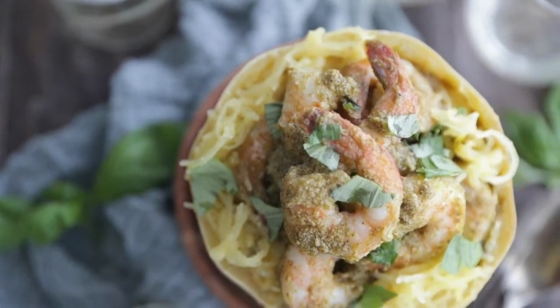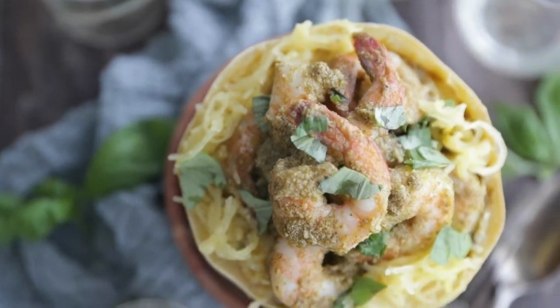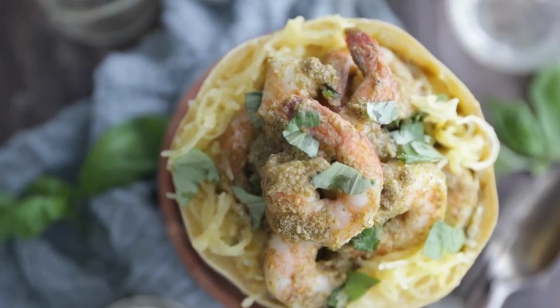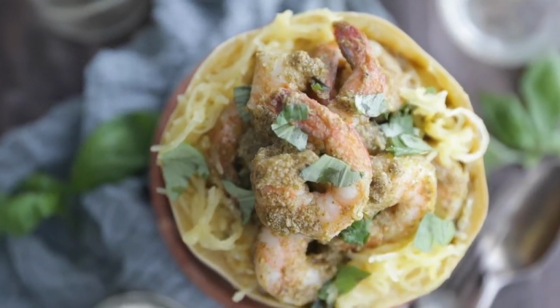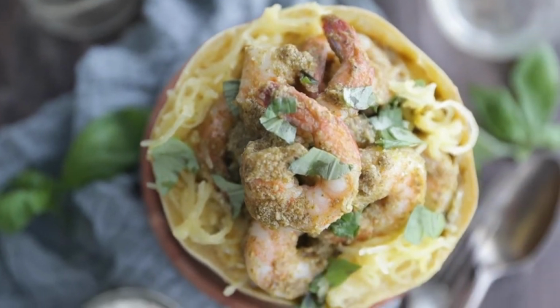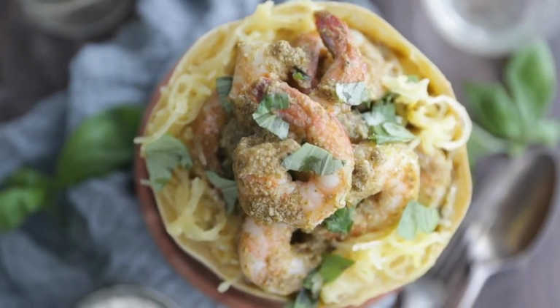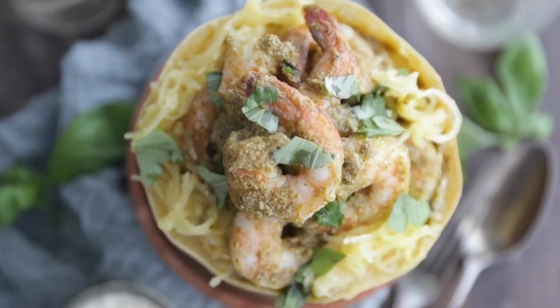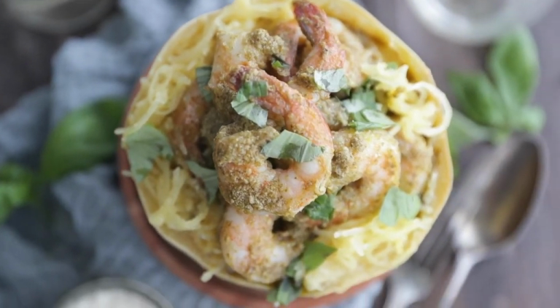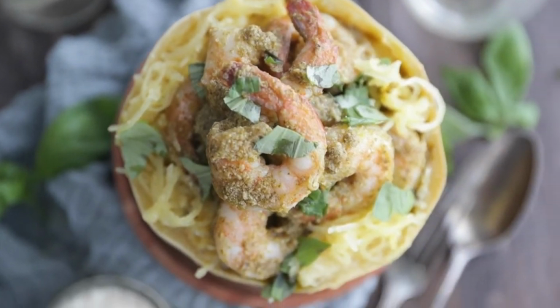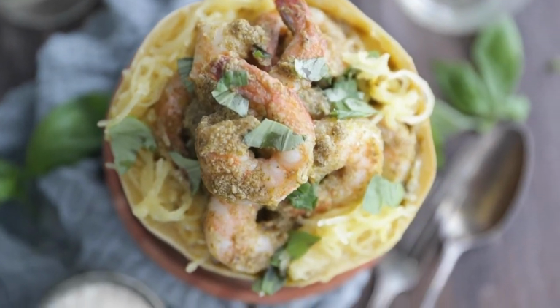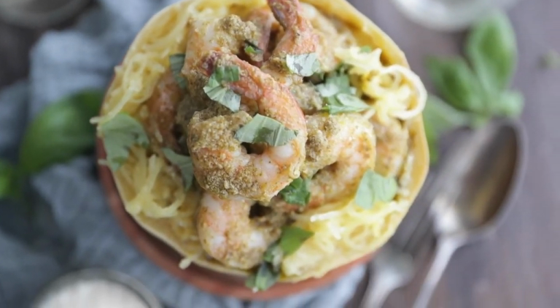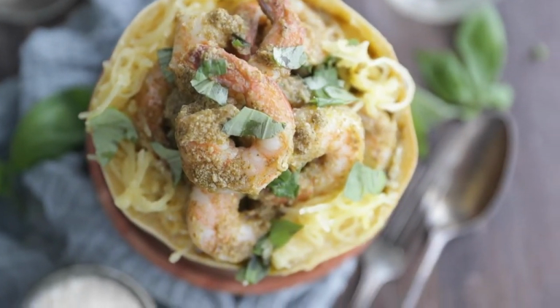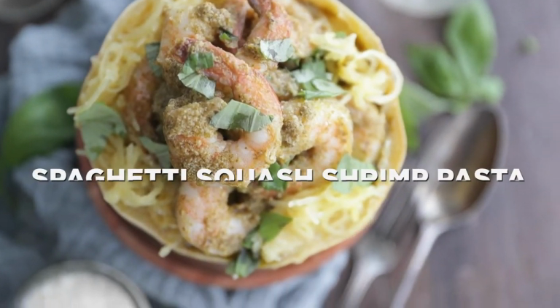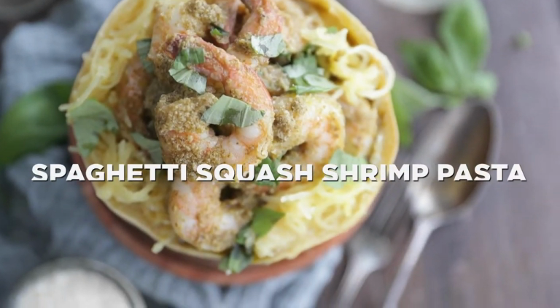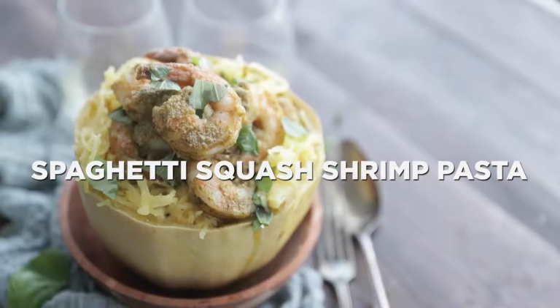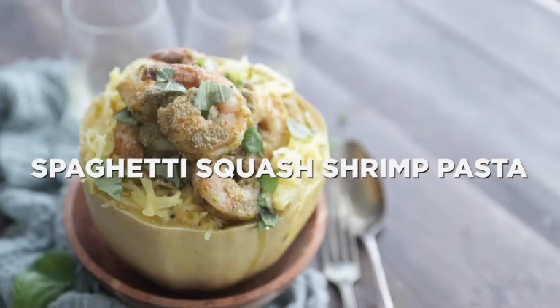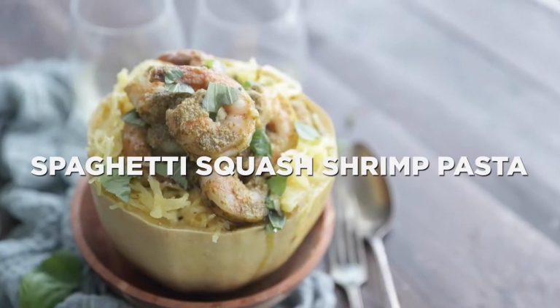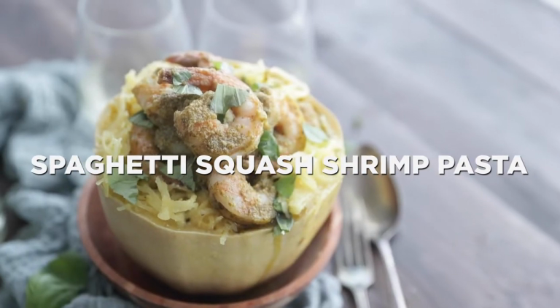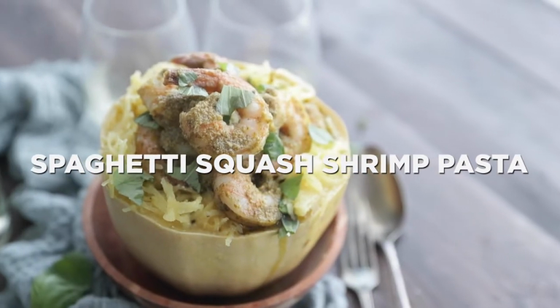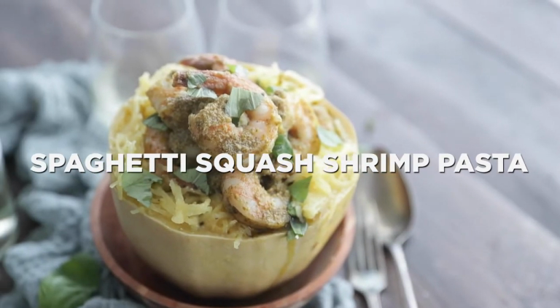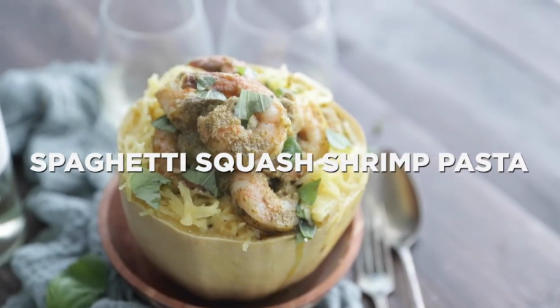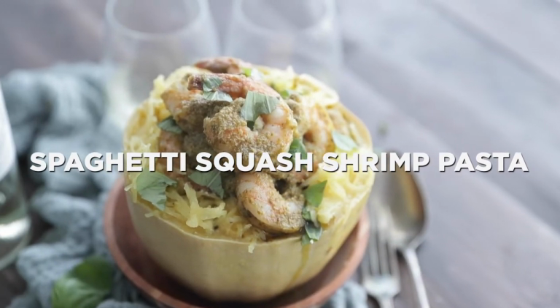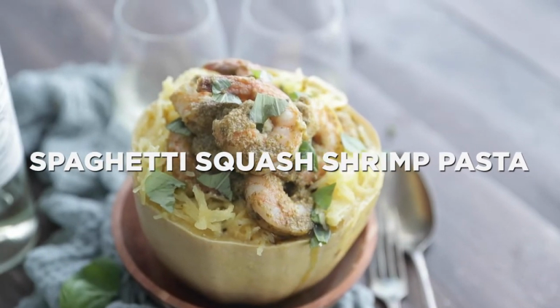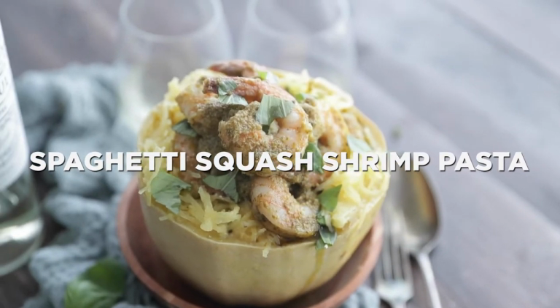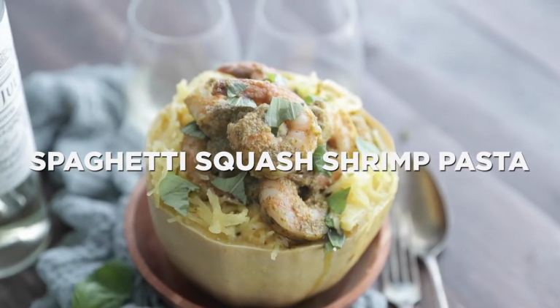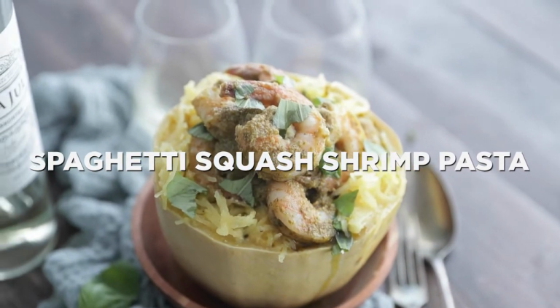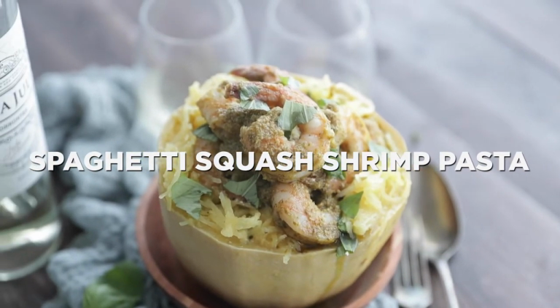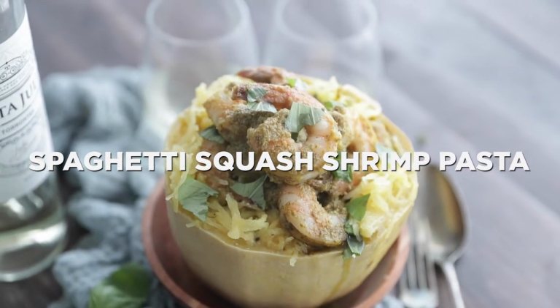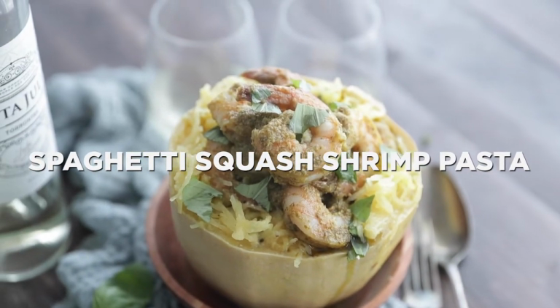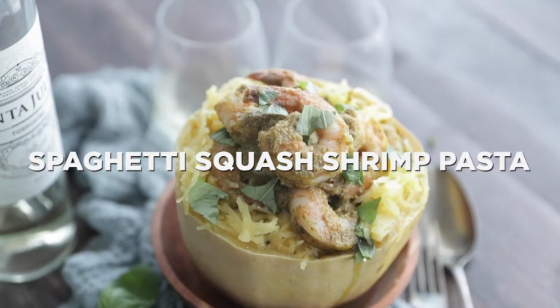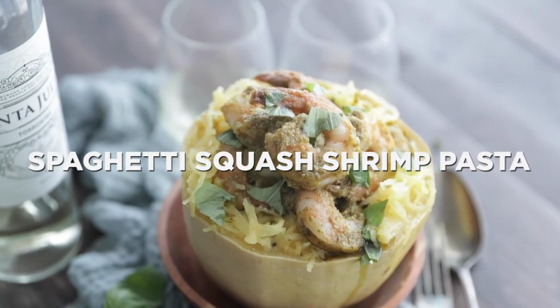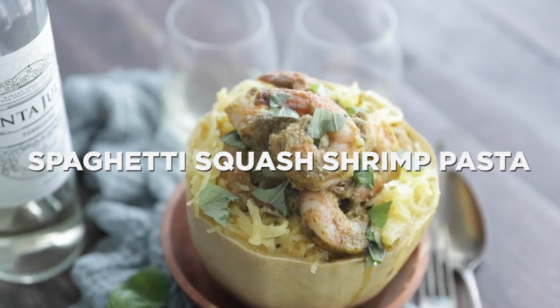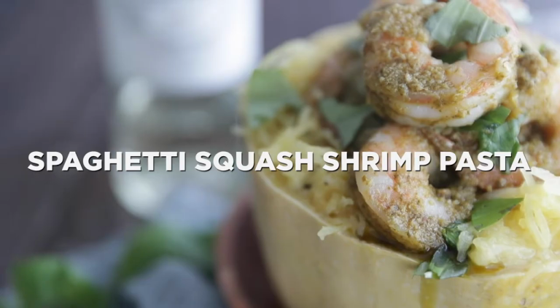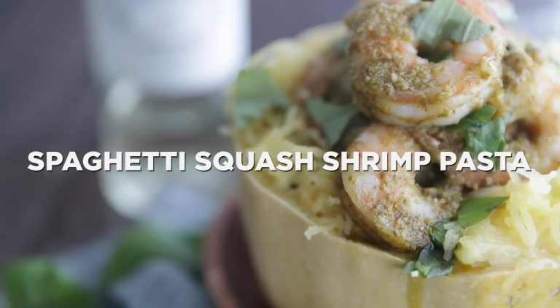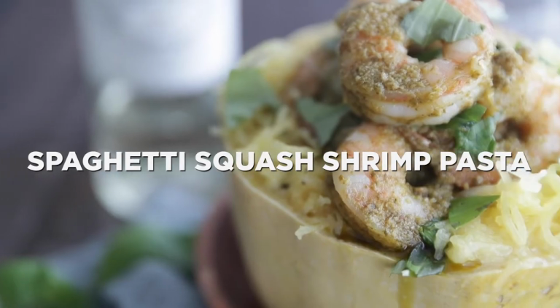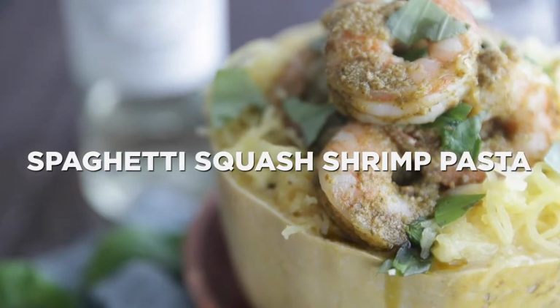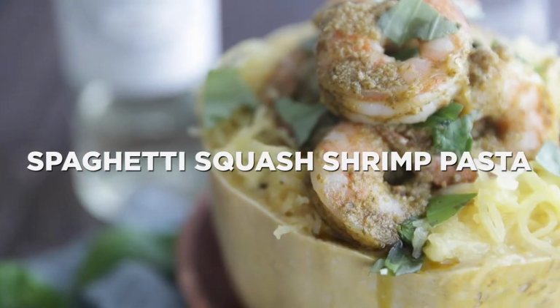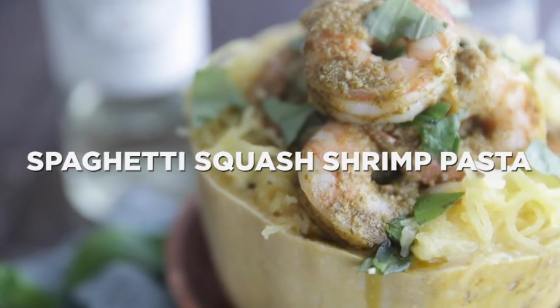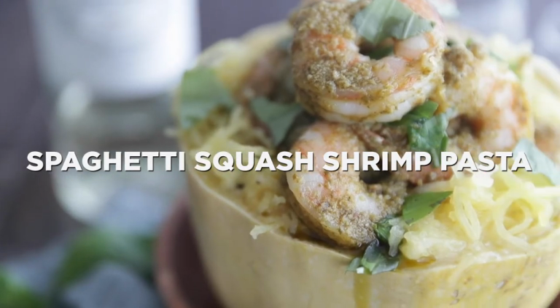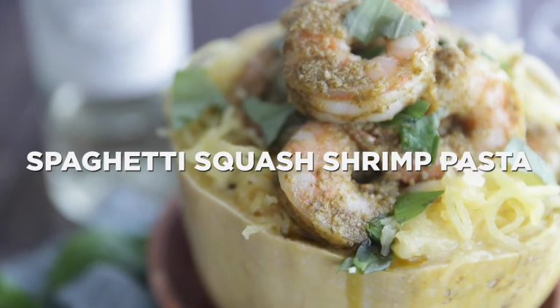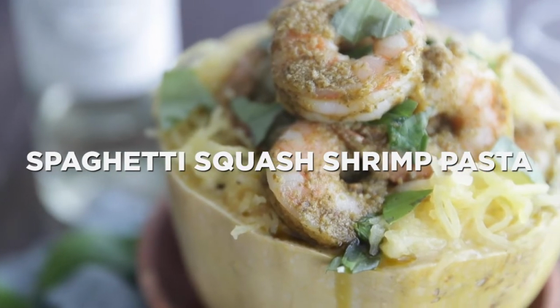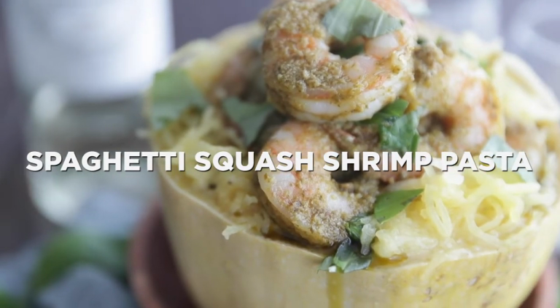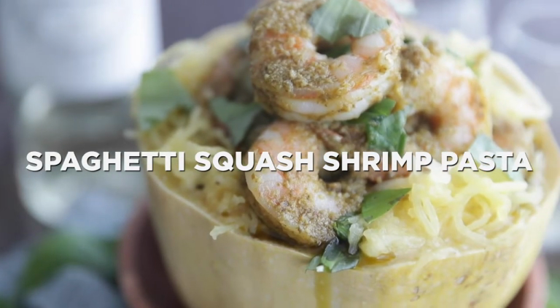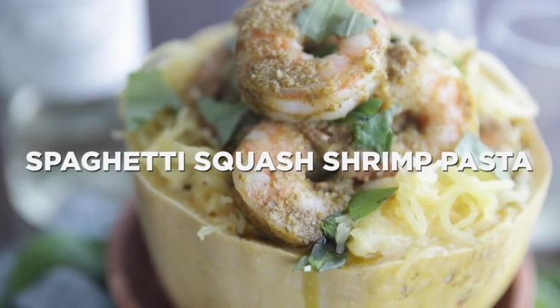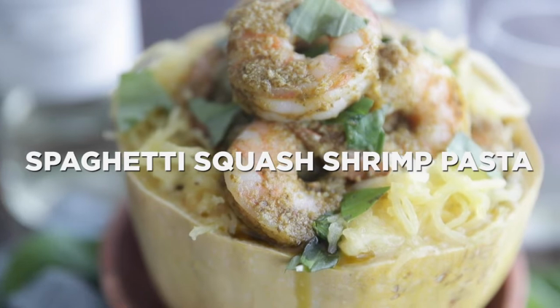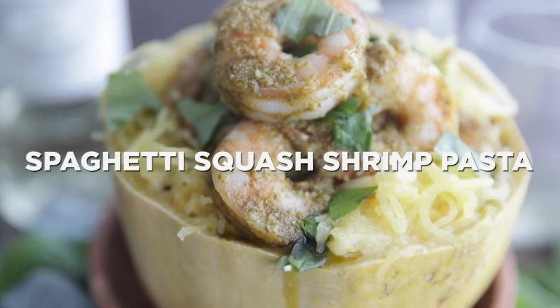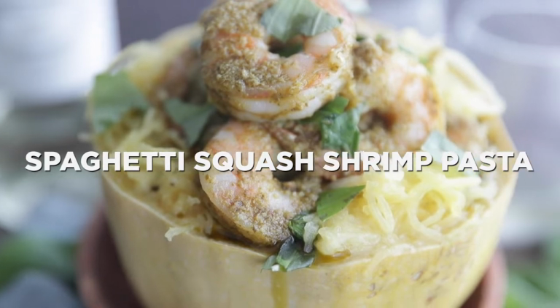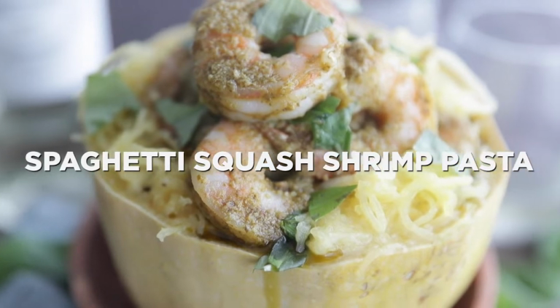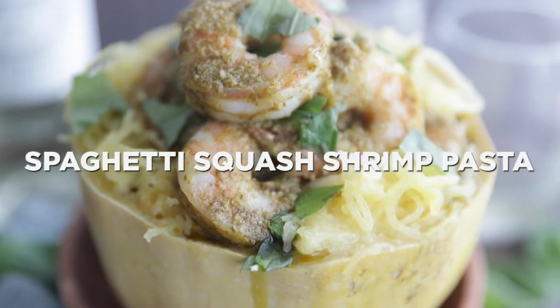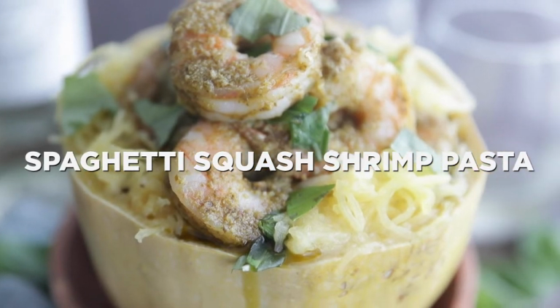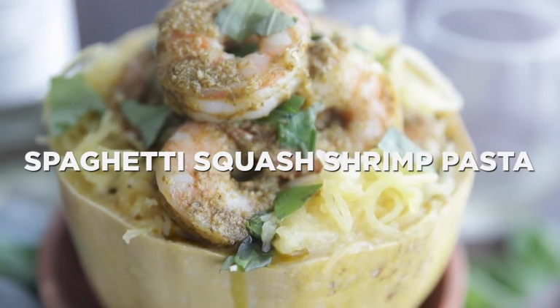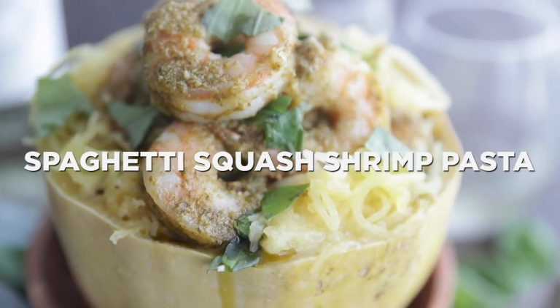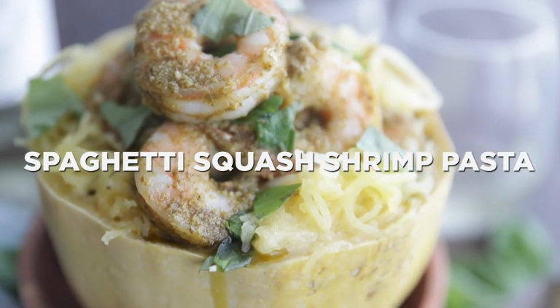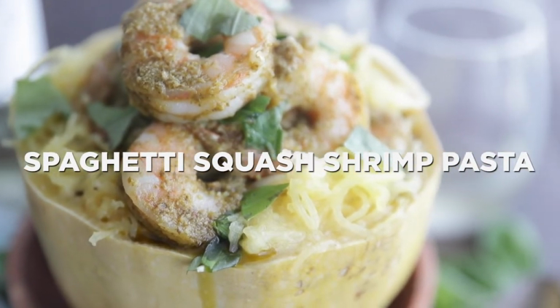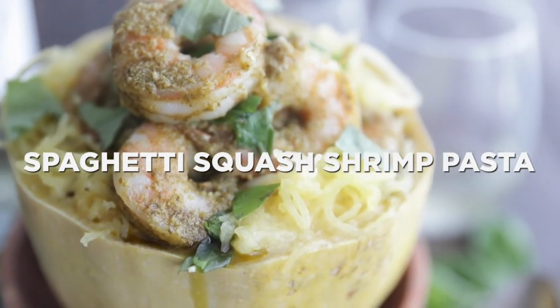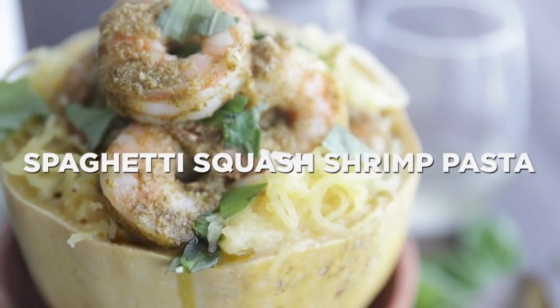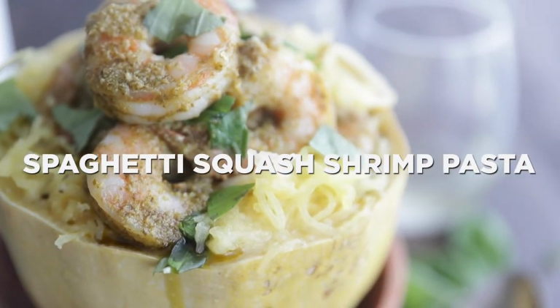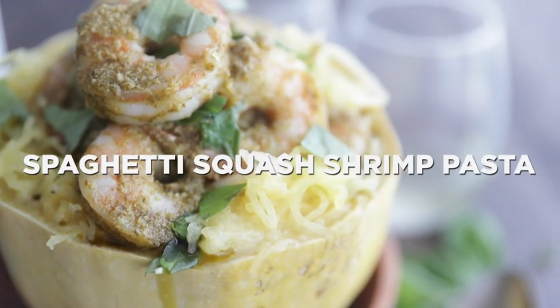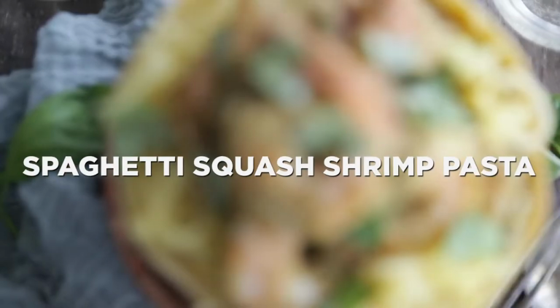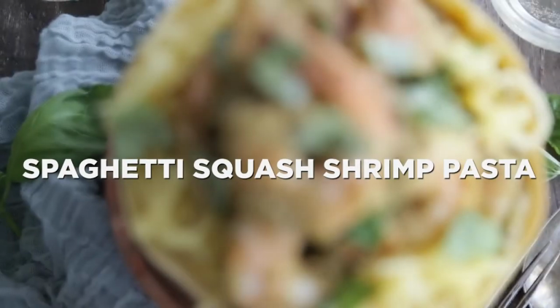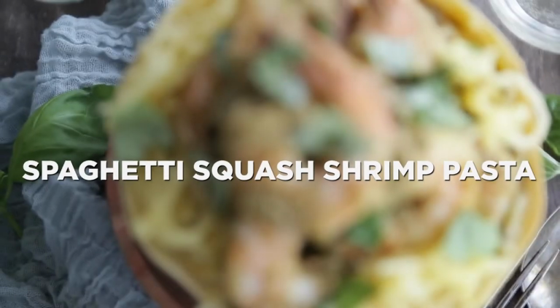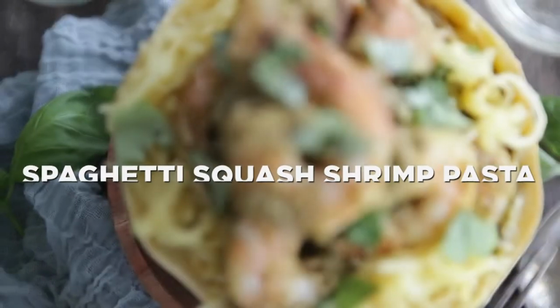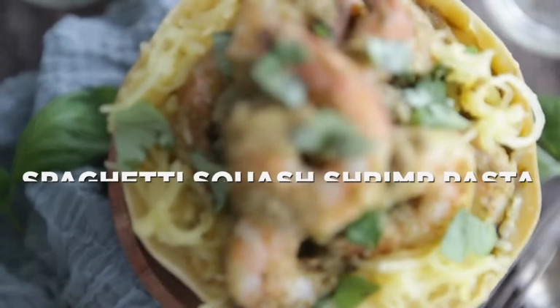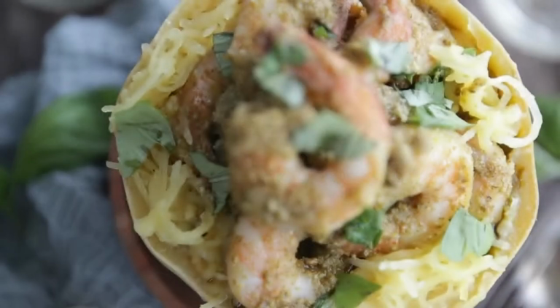Hey, Chef Billy Parisi here with Heinen's. I'm gonna show you how to make a tasty, cheesy spaghetti squash pasta going with pesto shrimp on top.